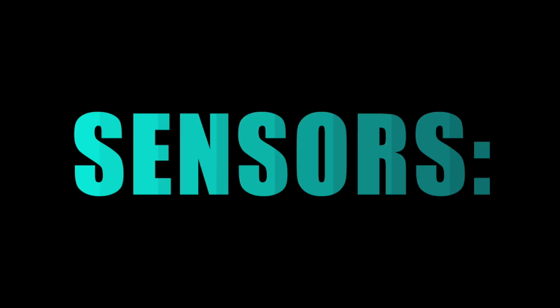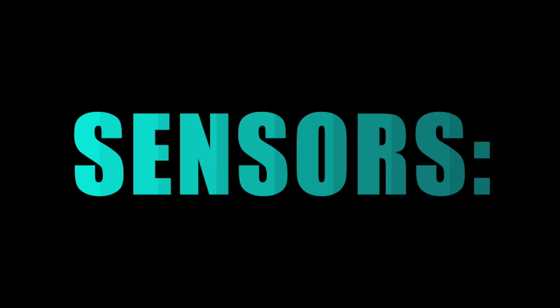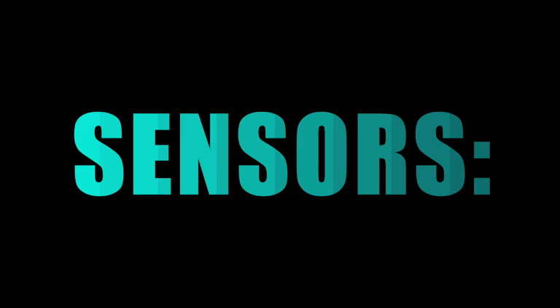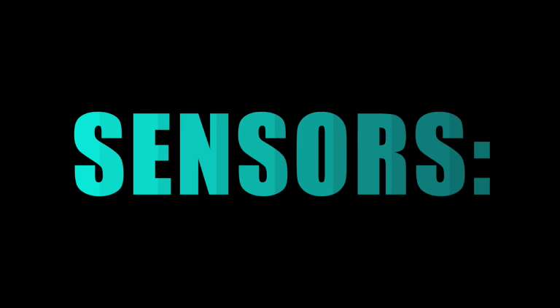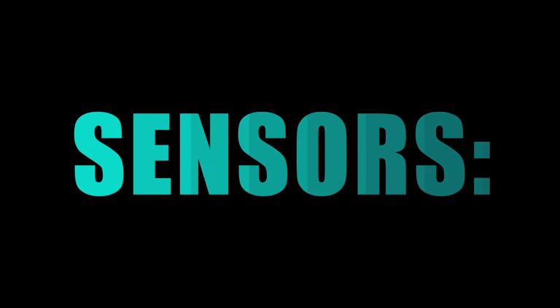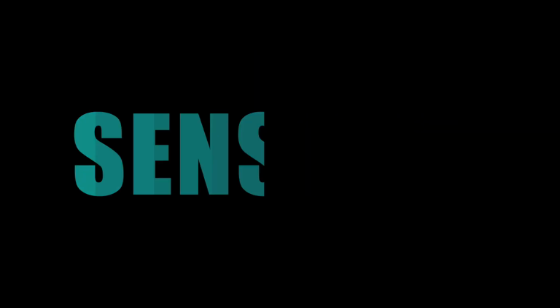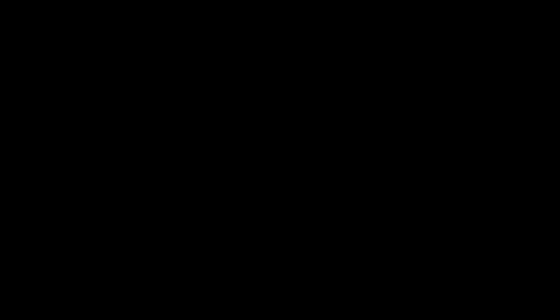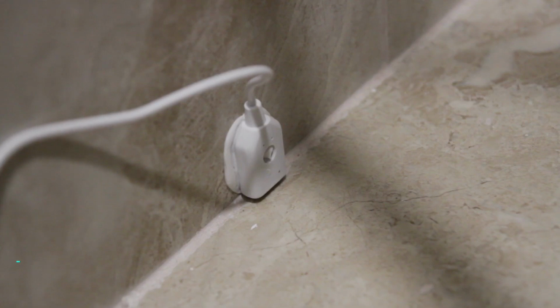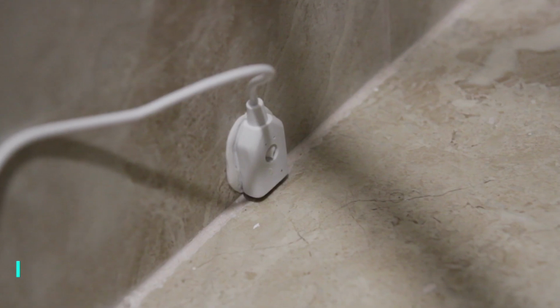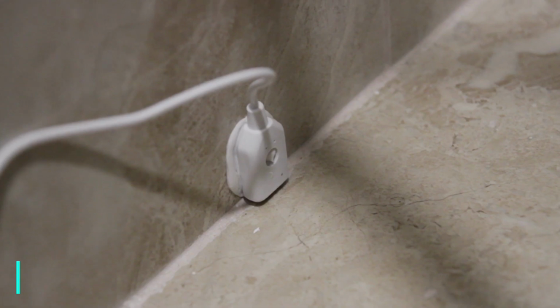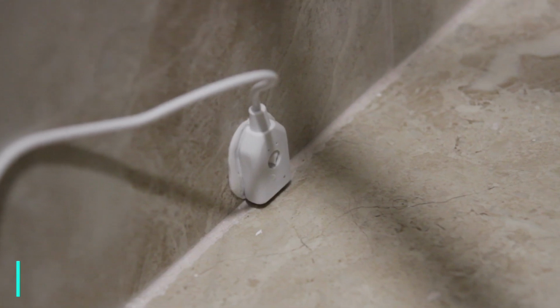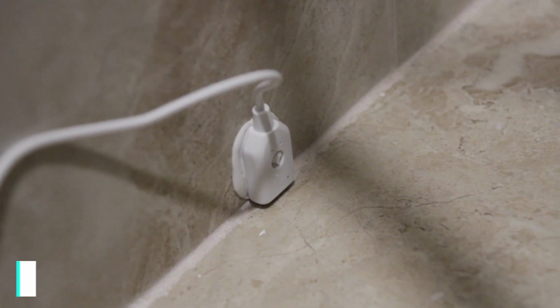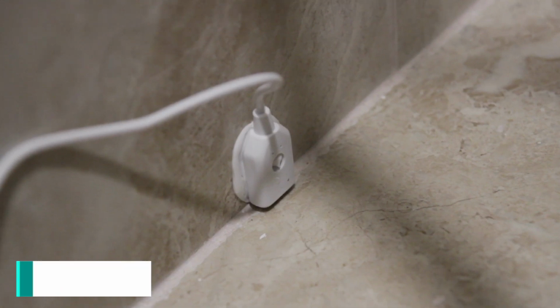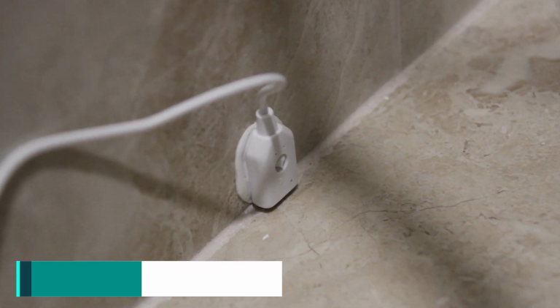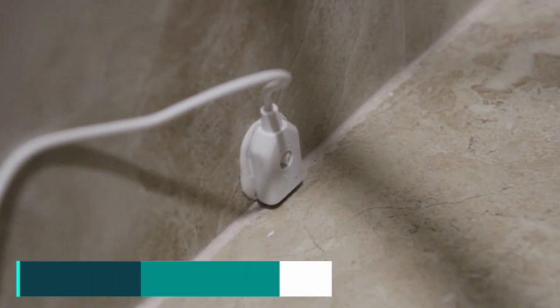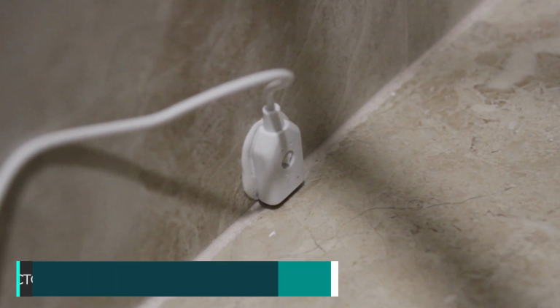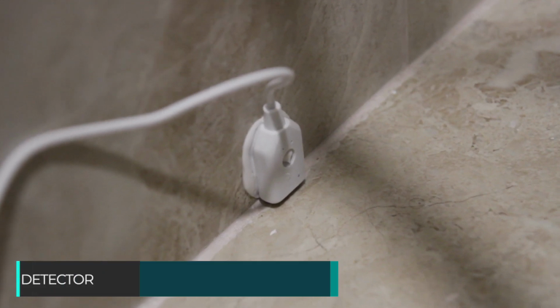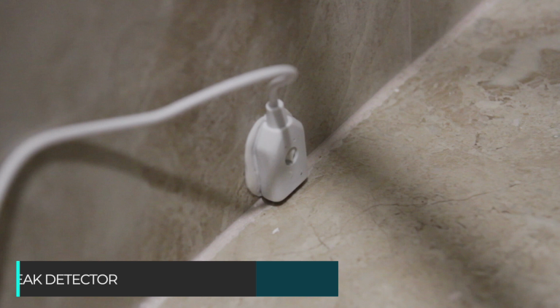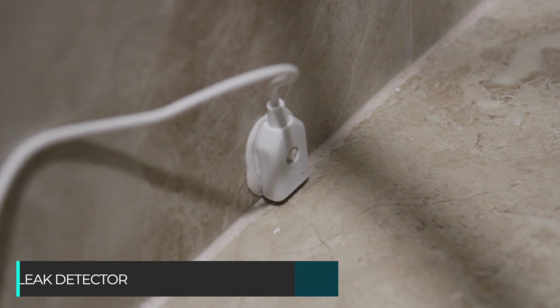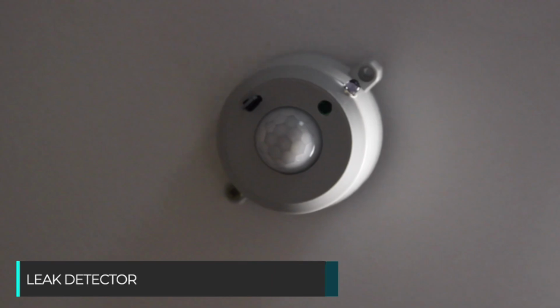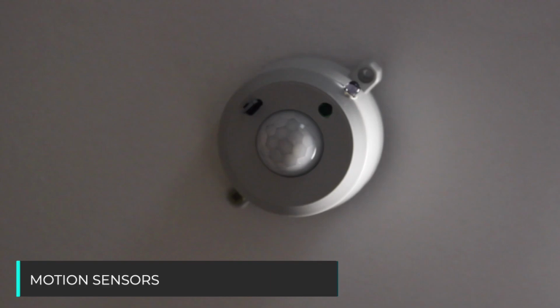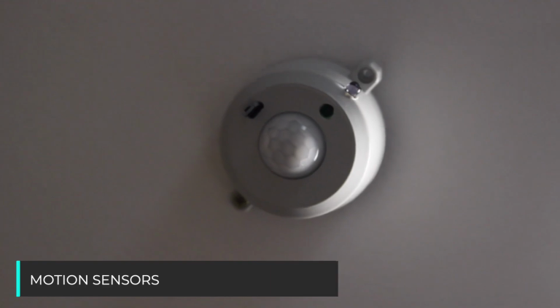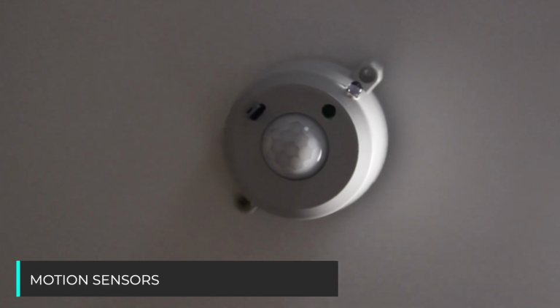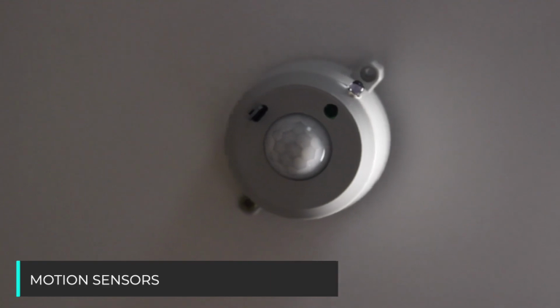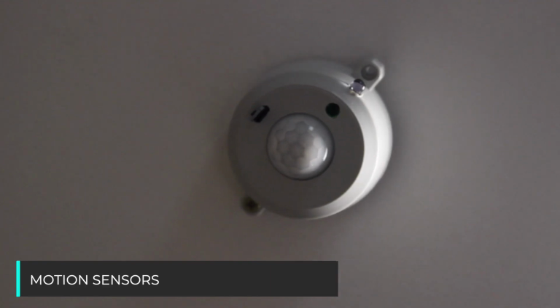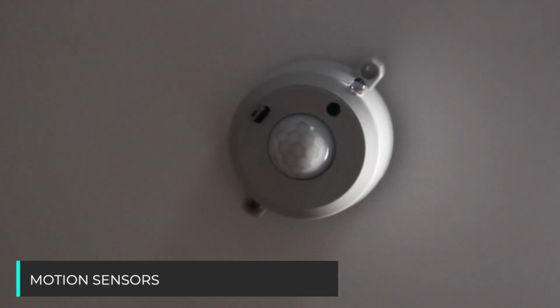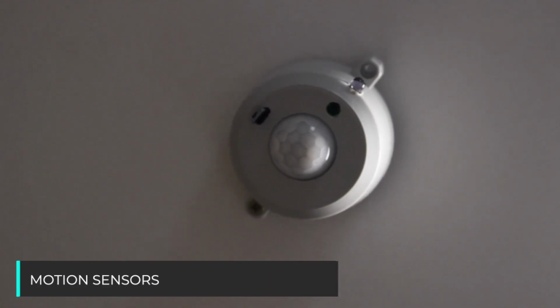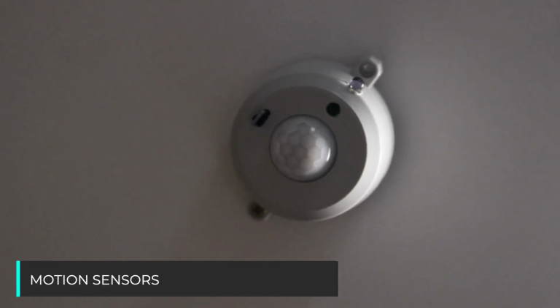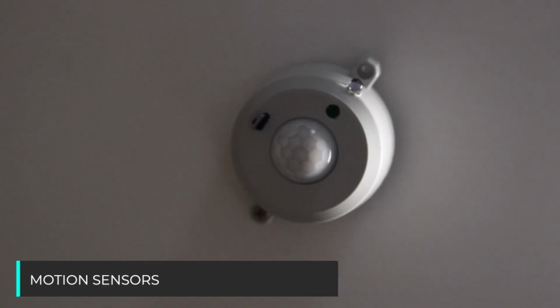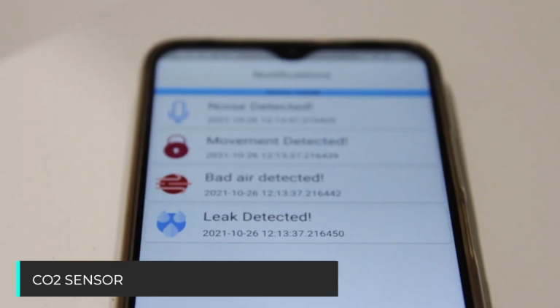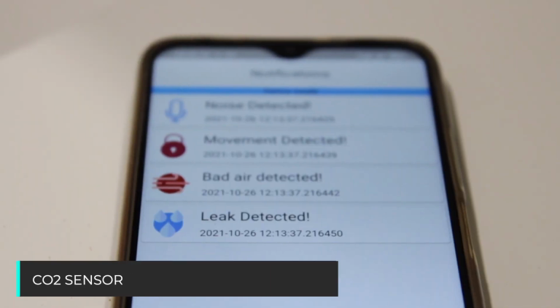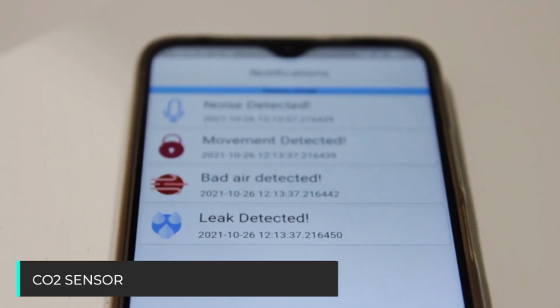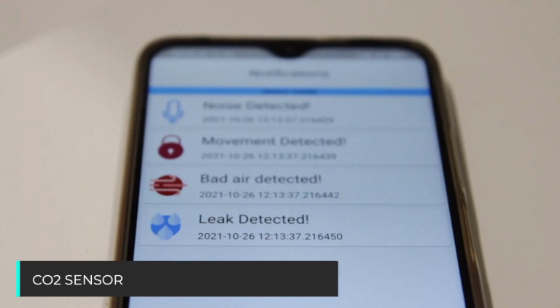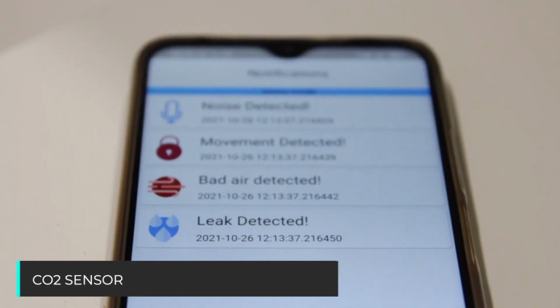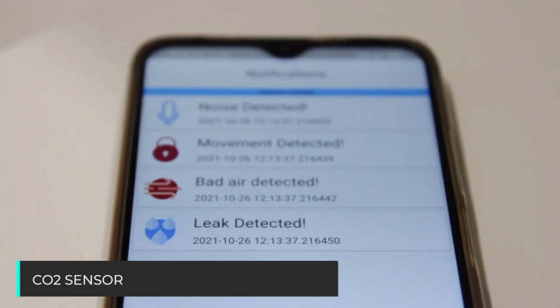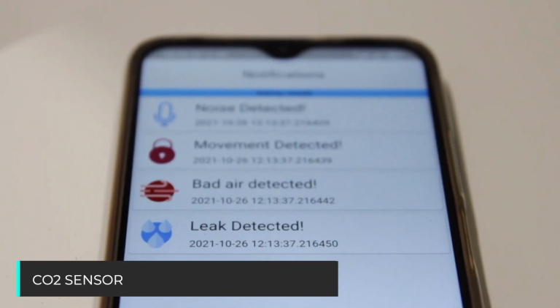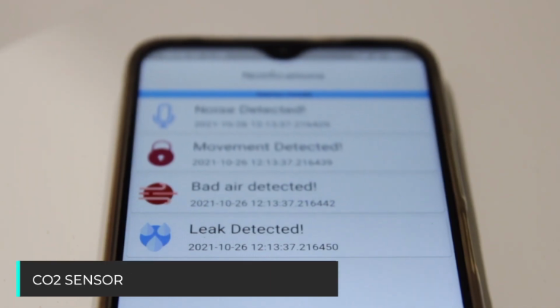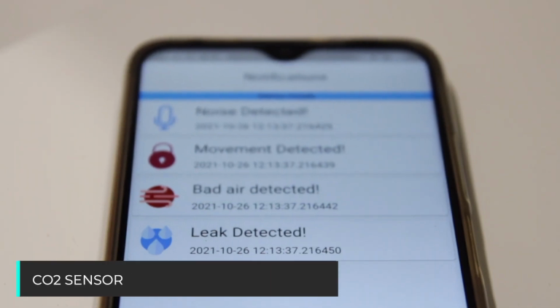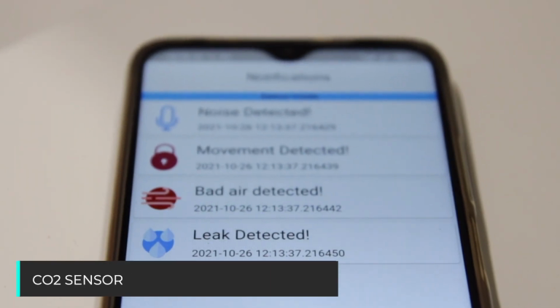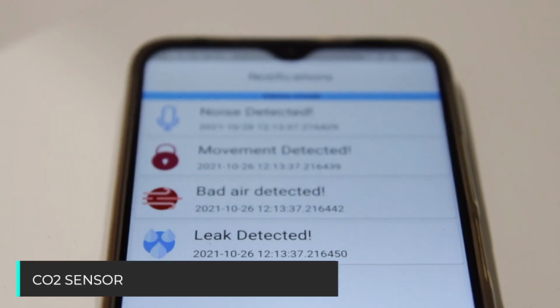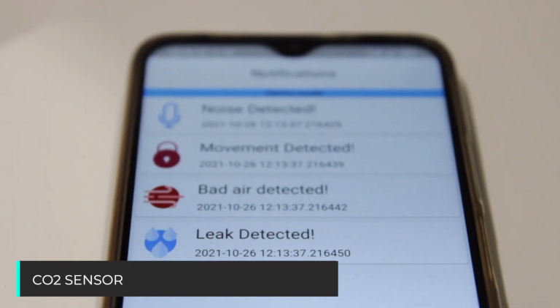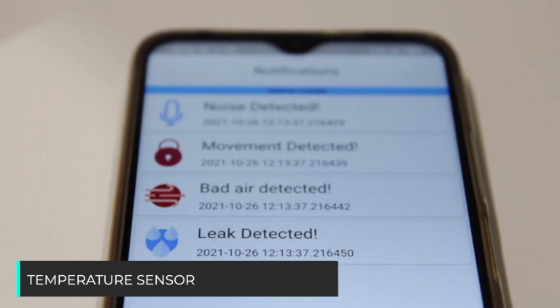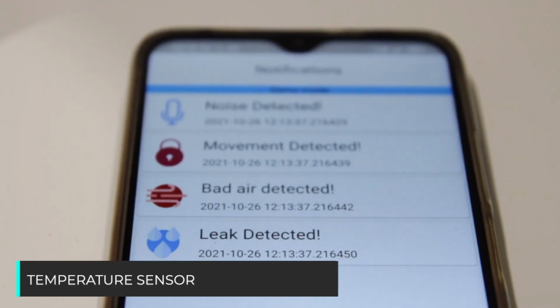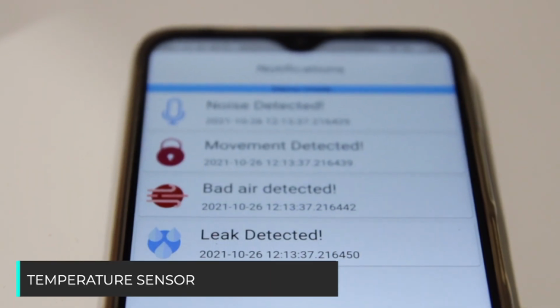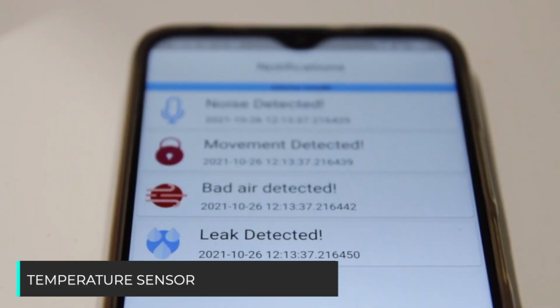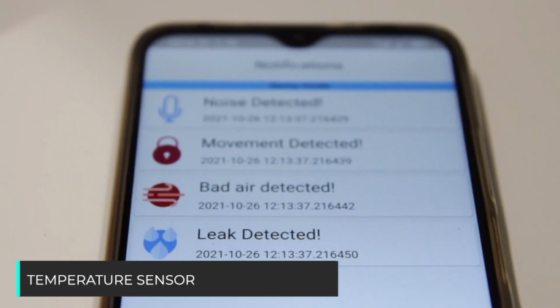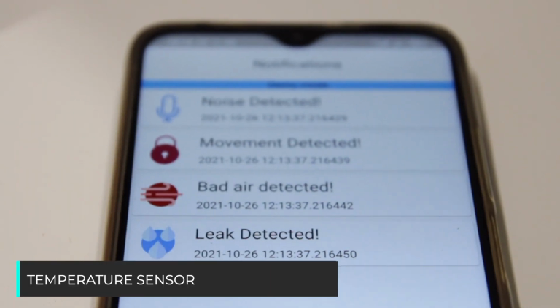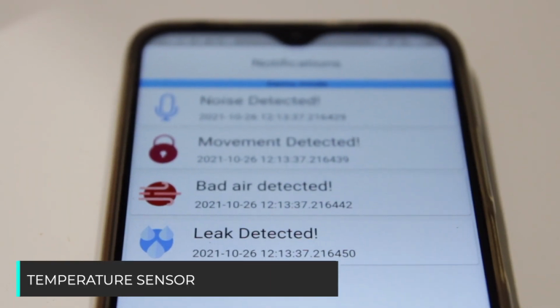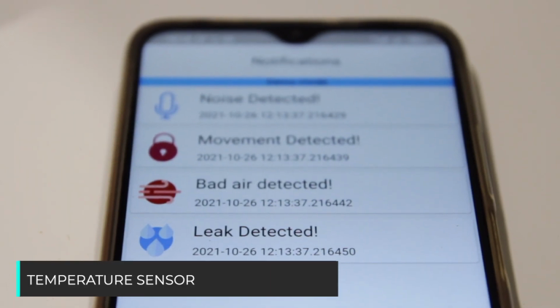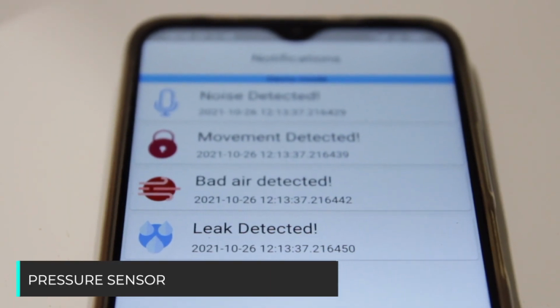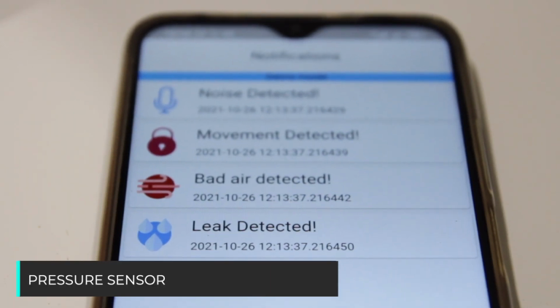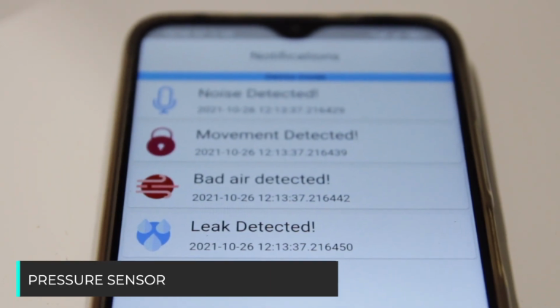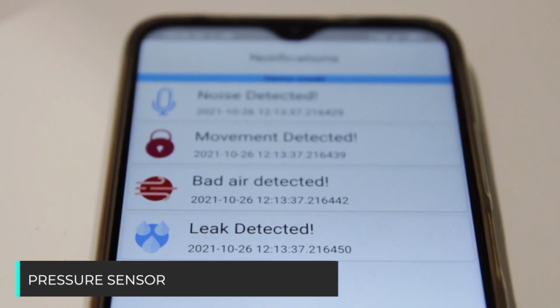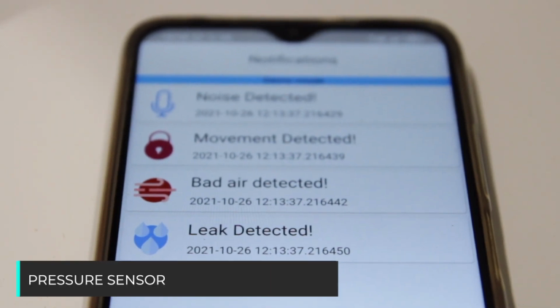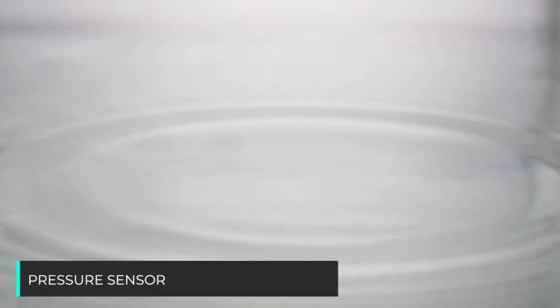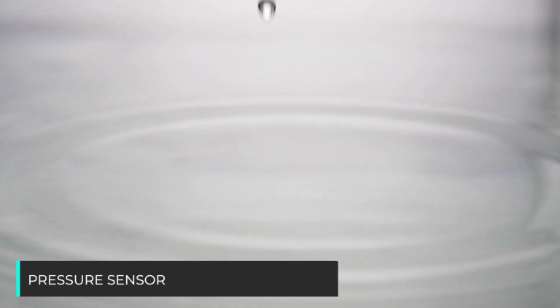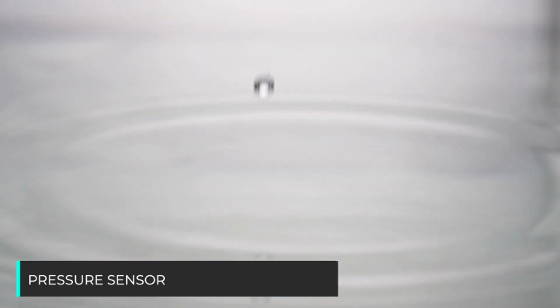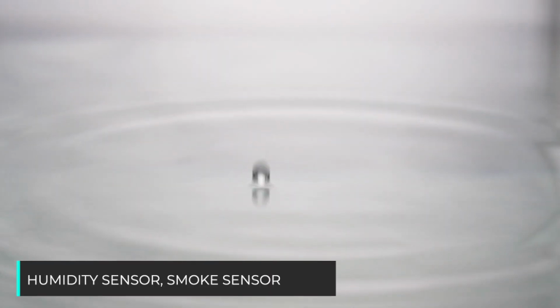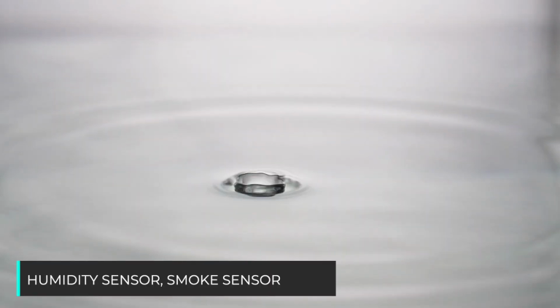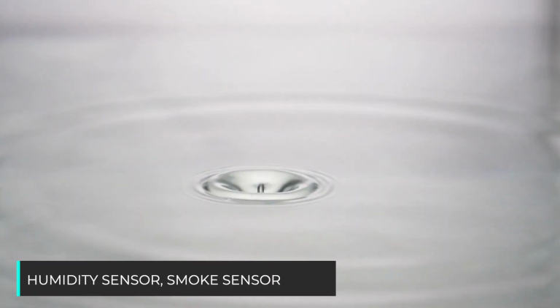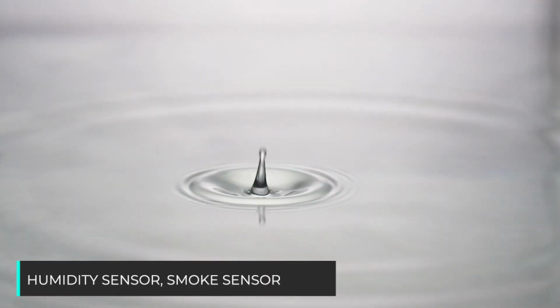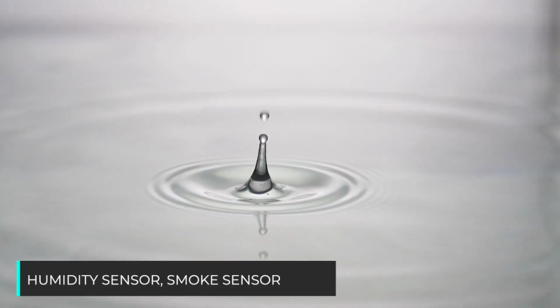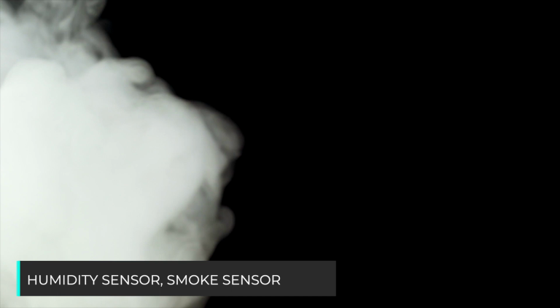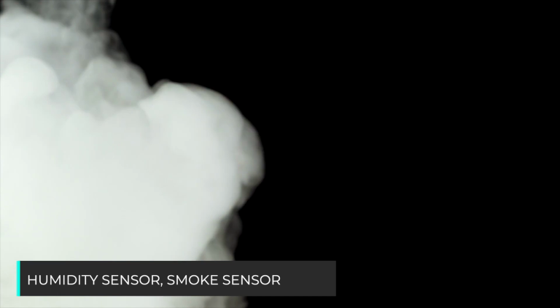Sensors: leak detector, sensors of motion, CO2, temperature, pressure, humidity, and smoke.